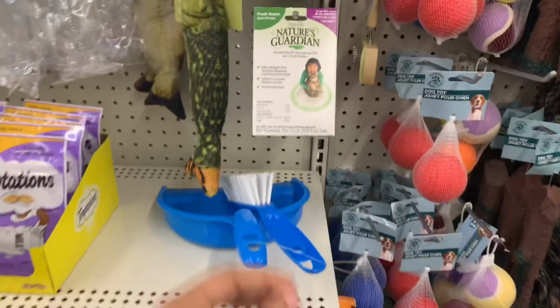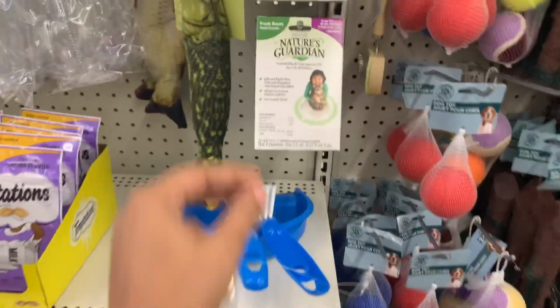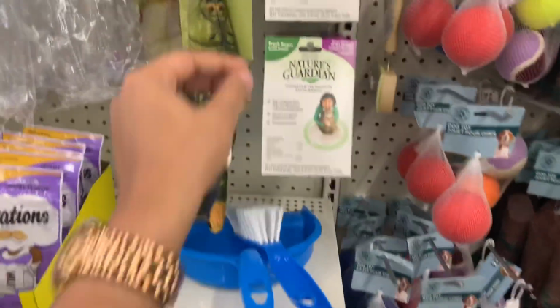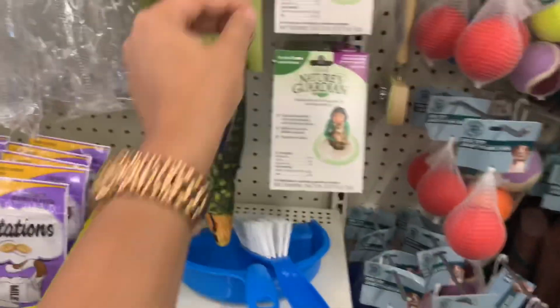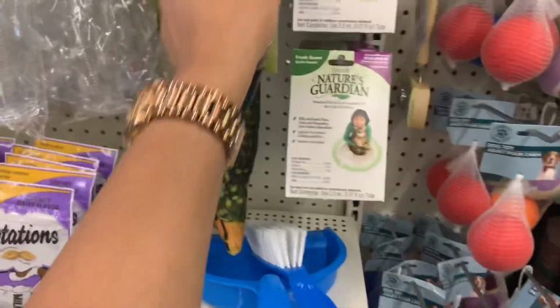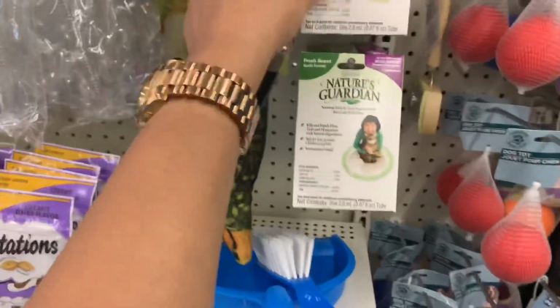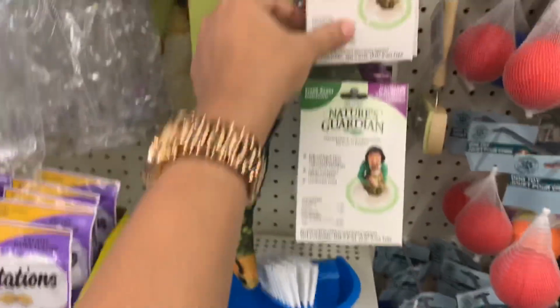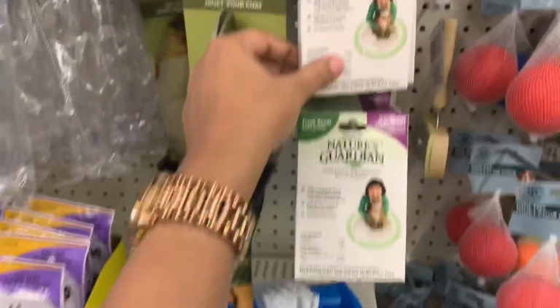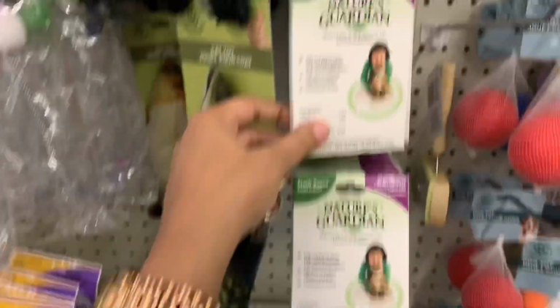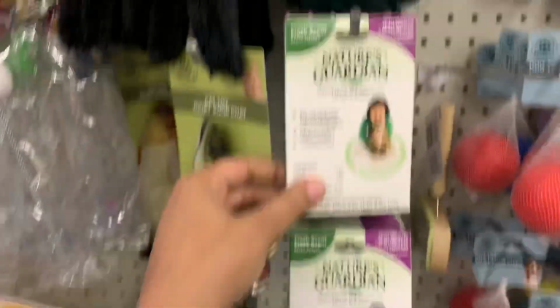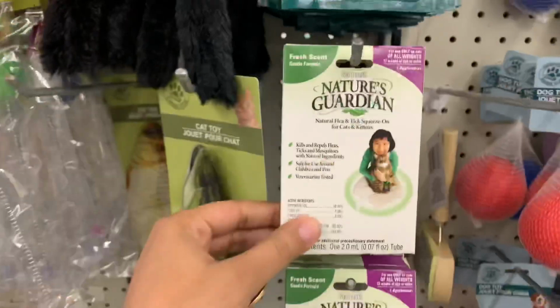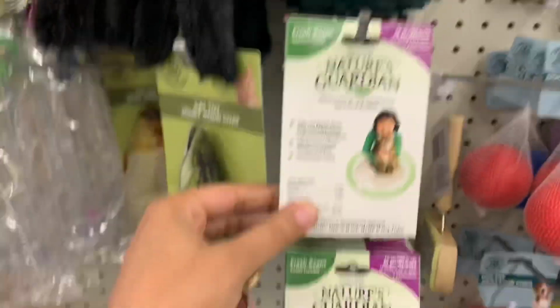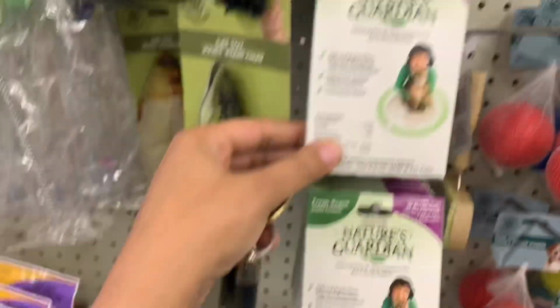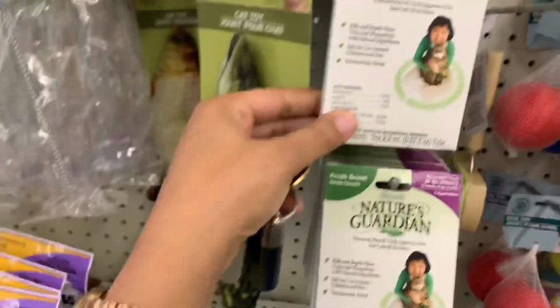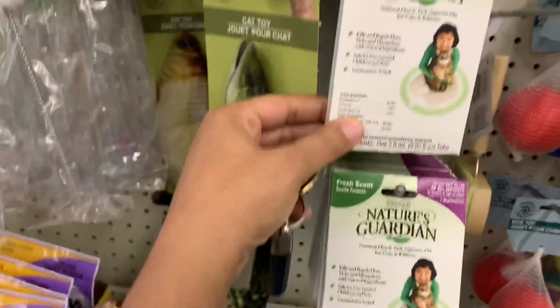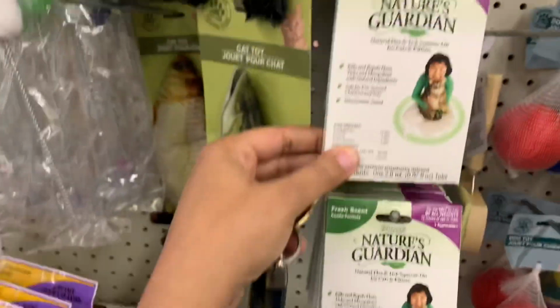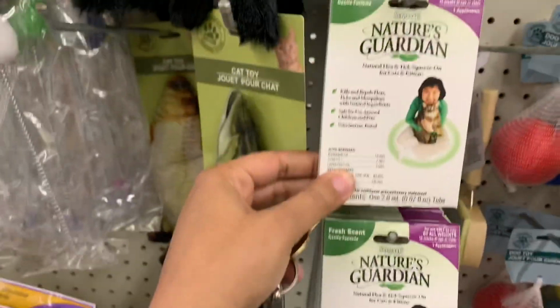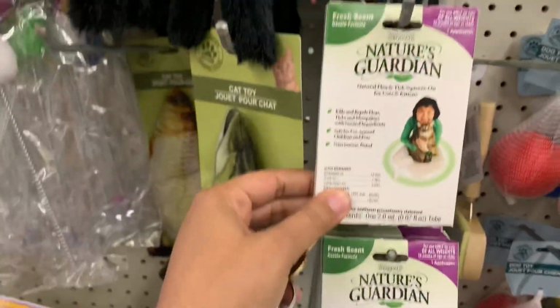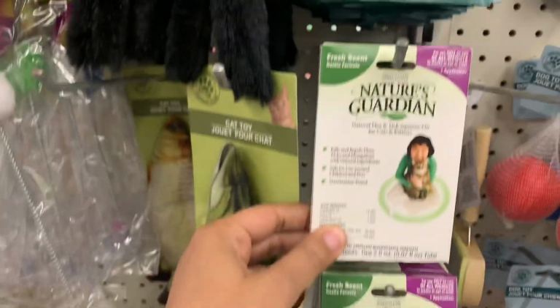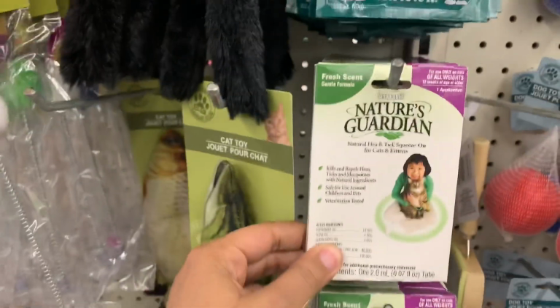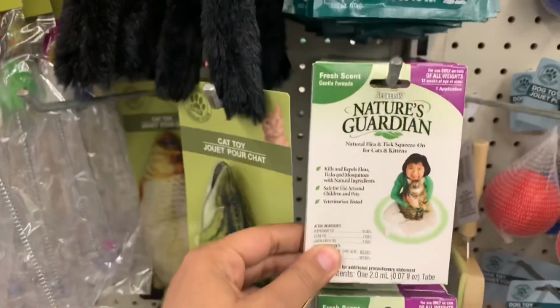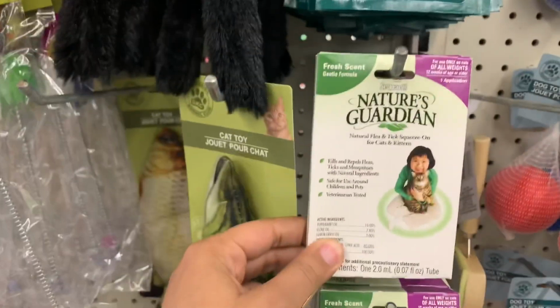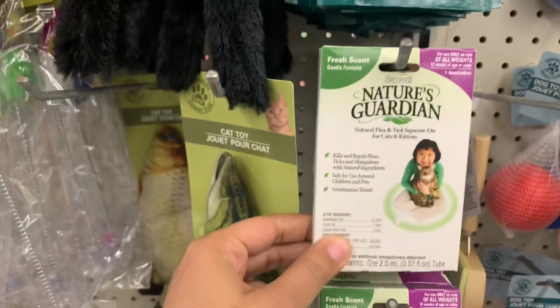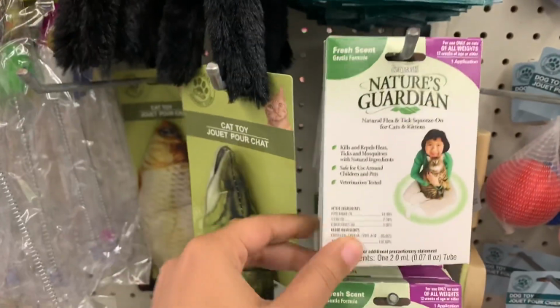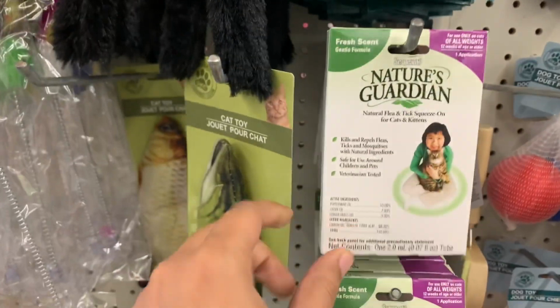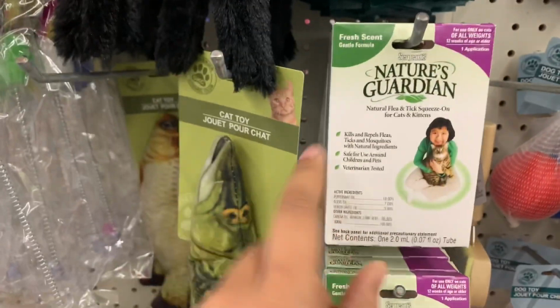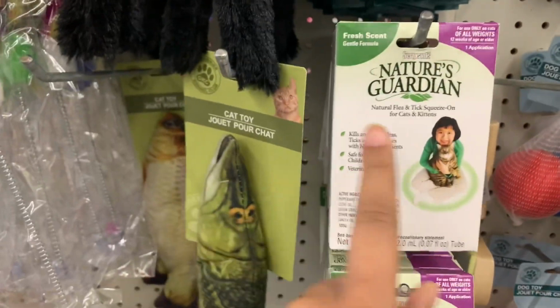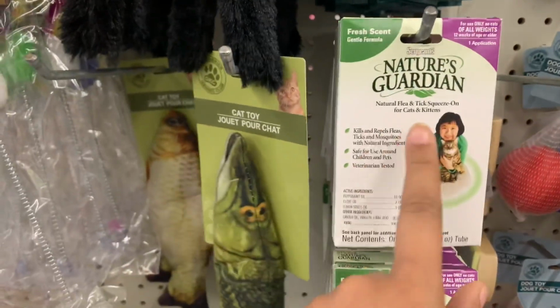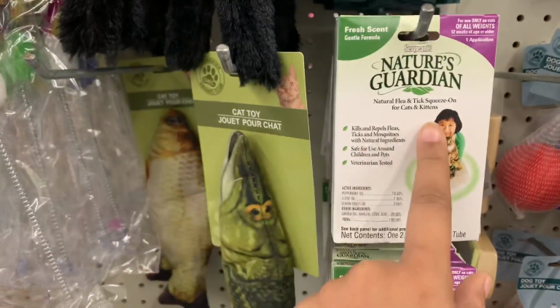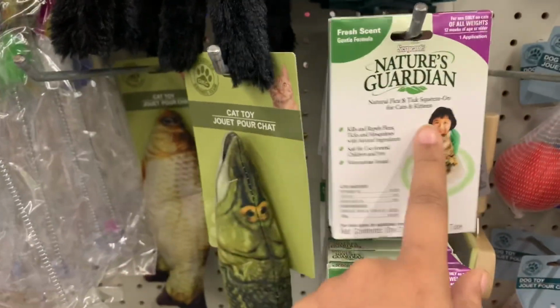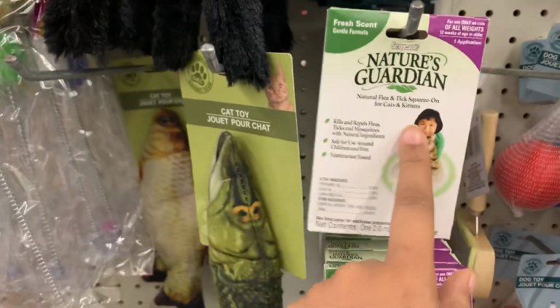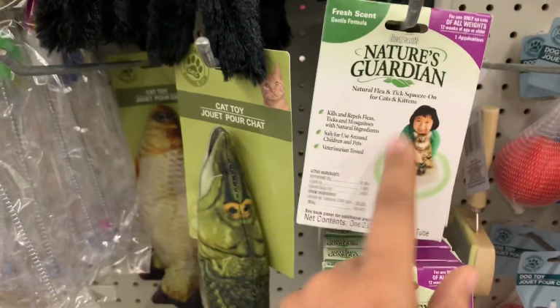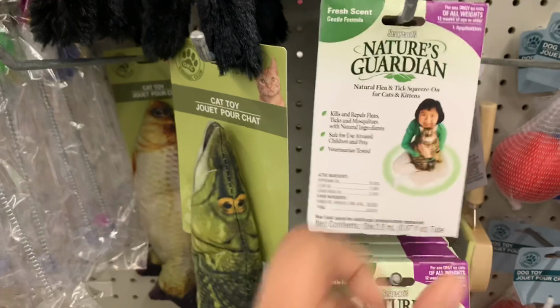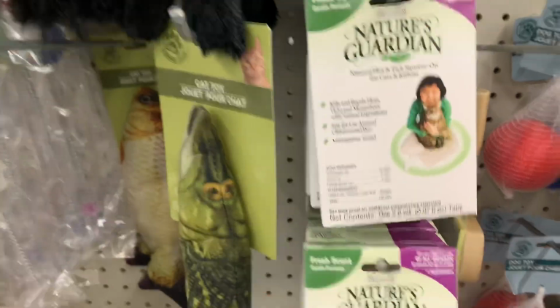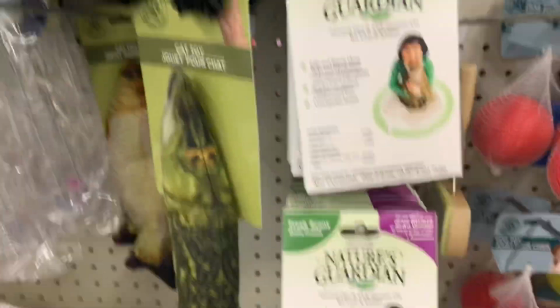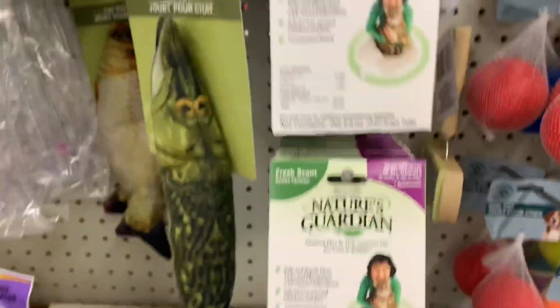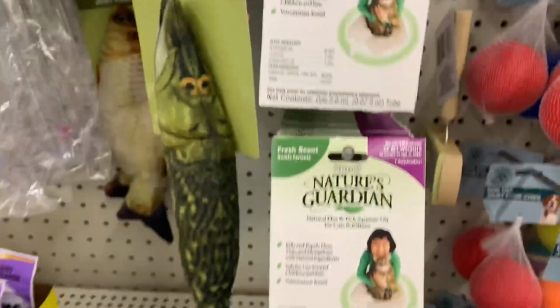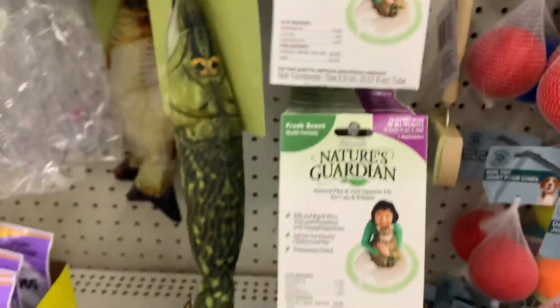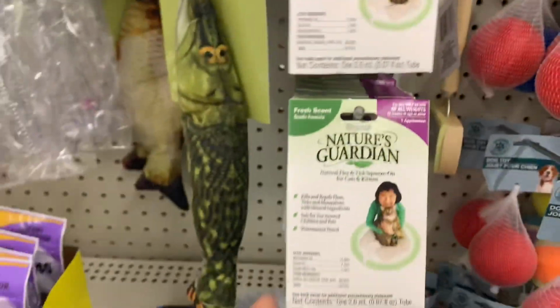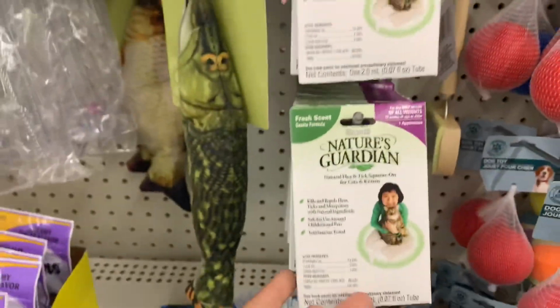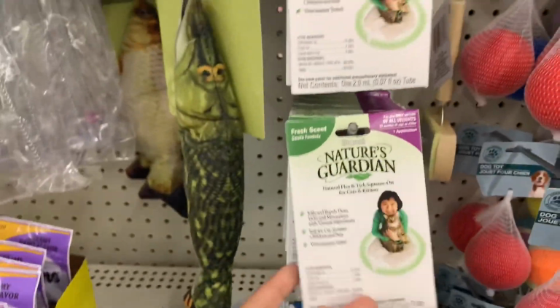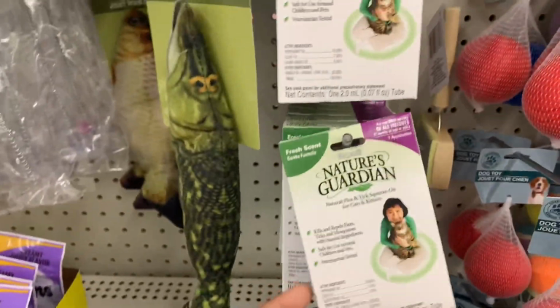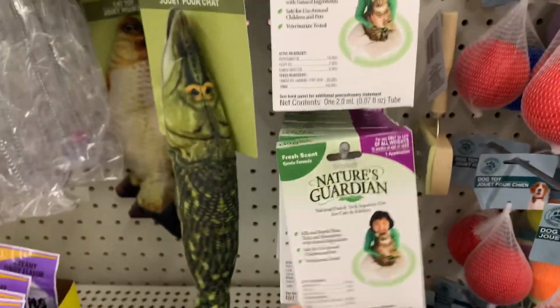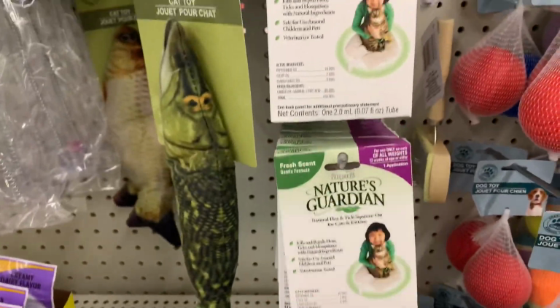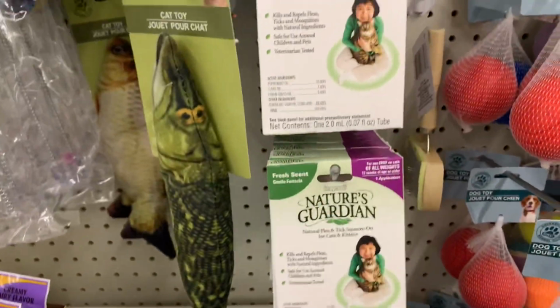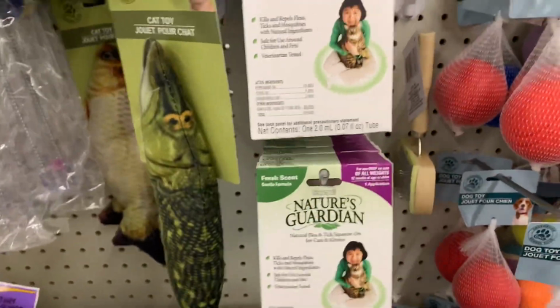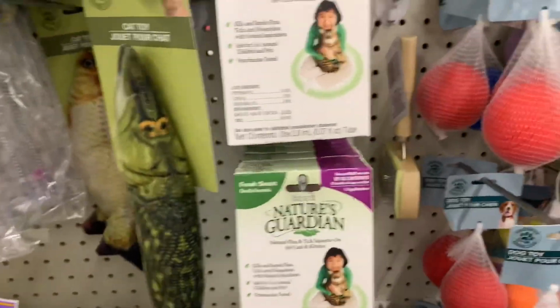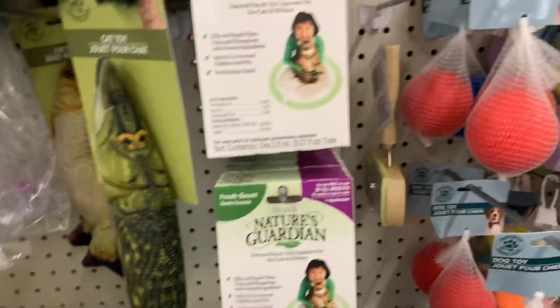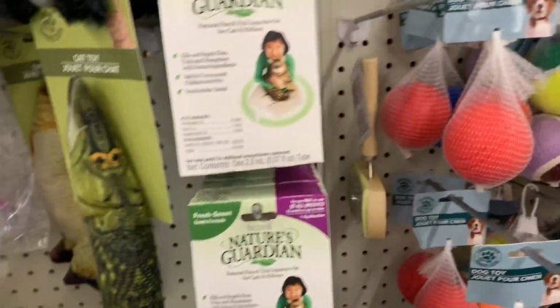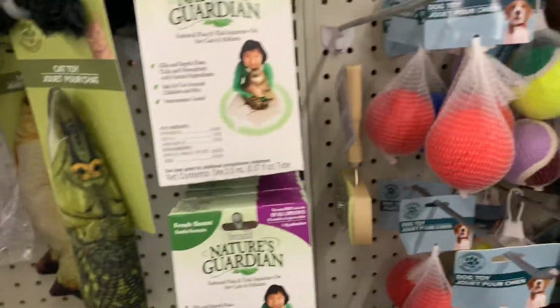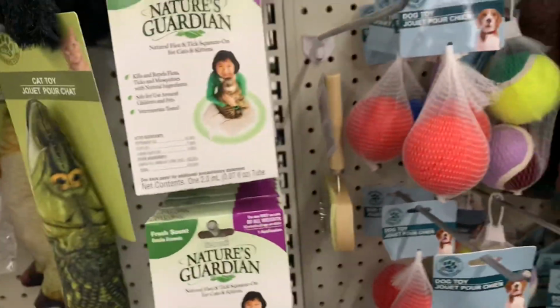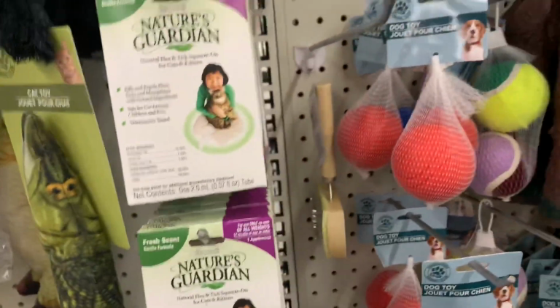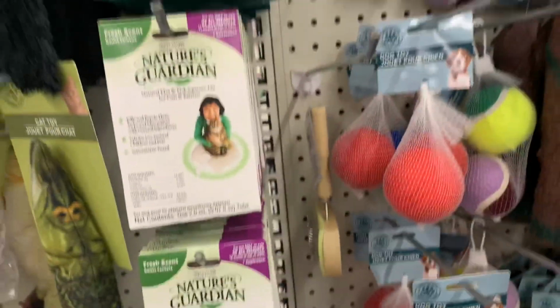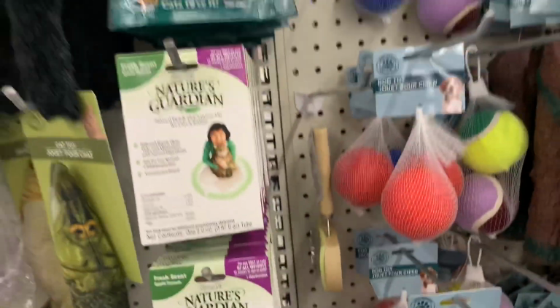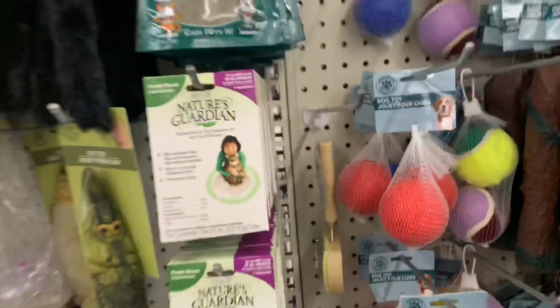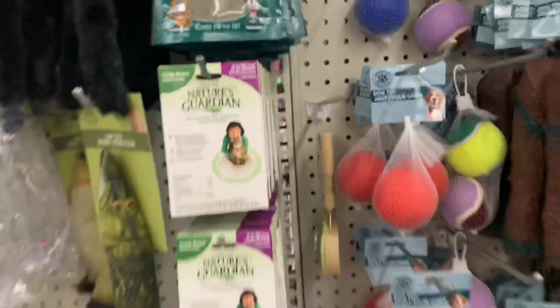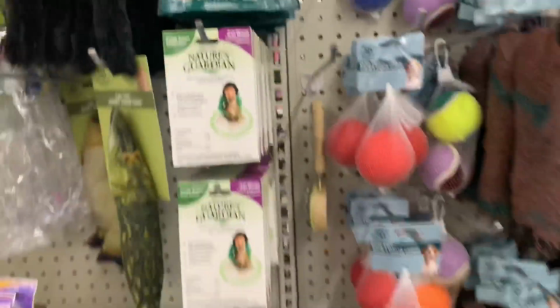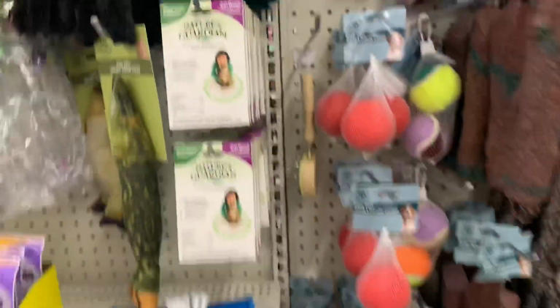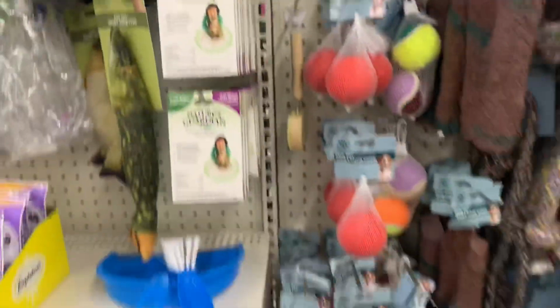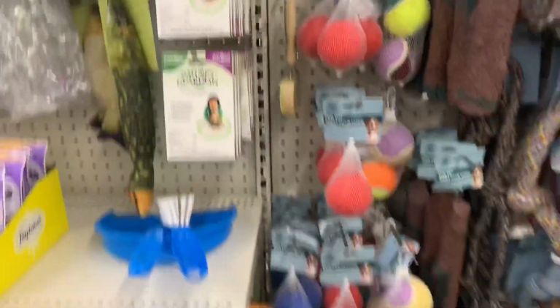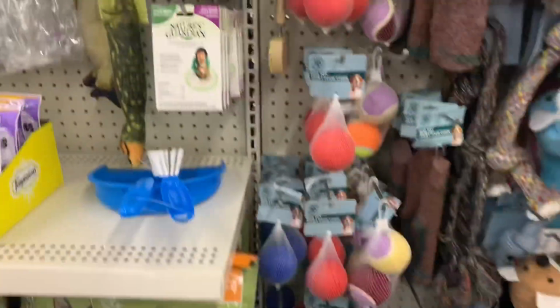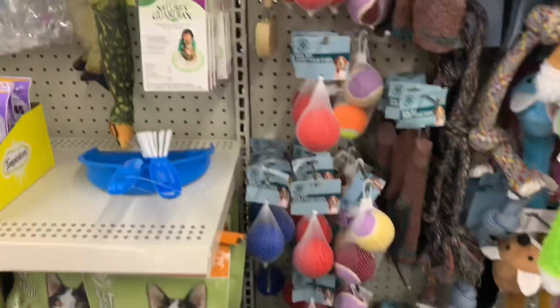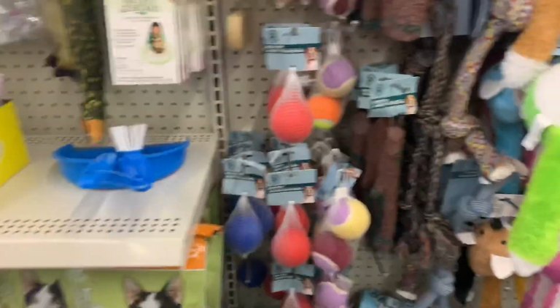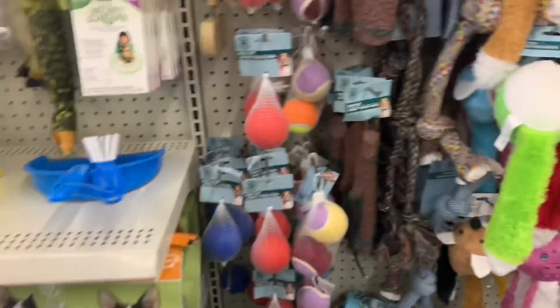Believe it or not, they also have this little natural tick and stuff. So I think that's pretty good.